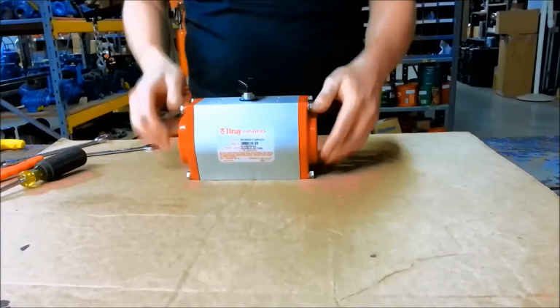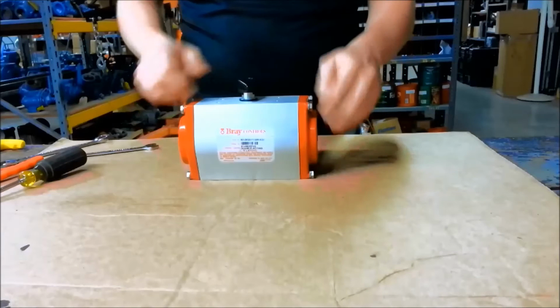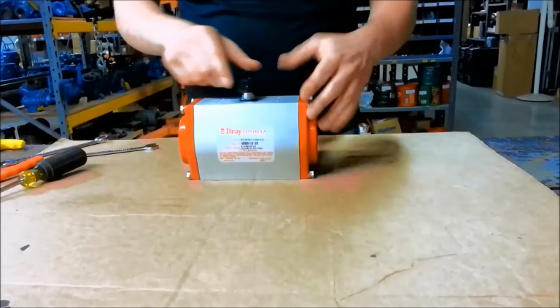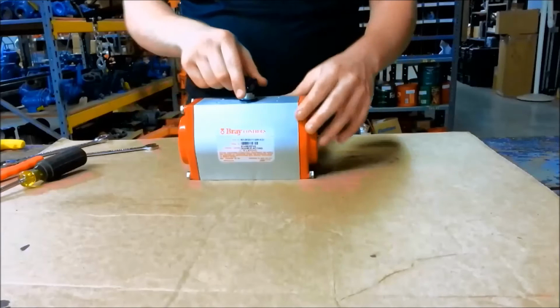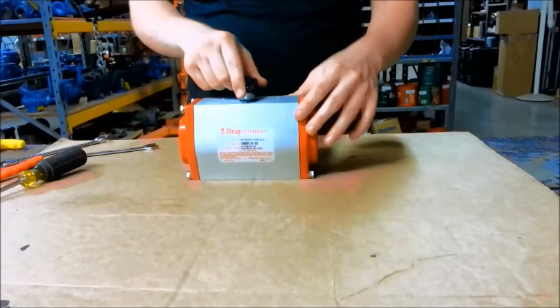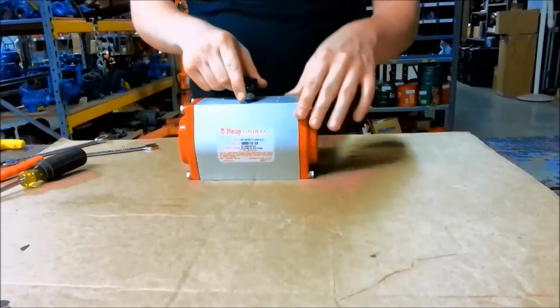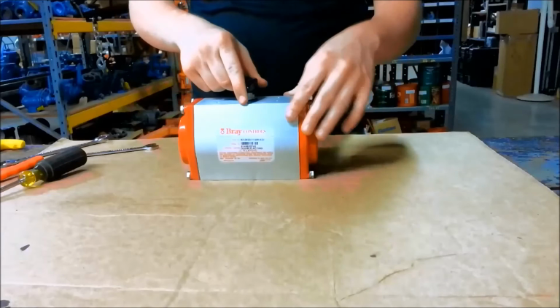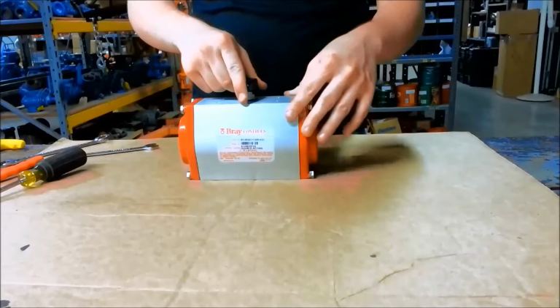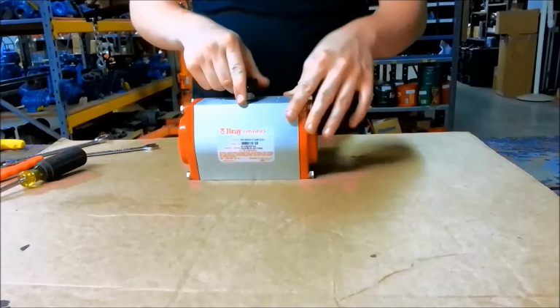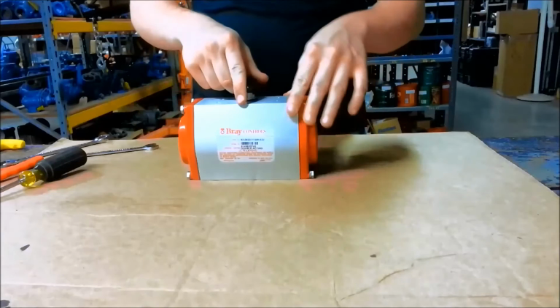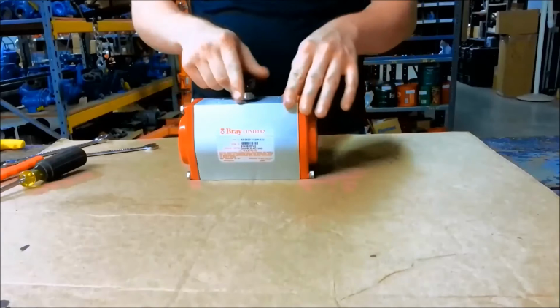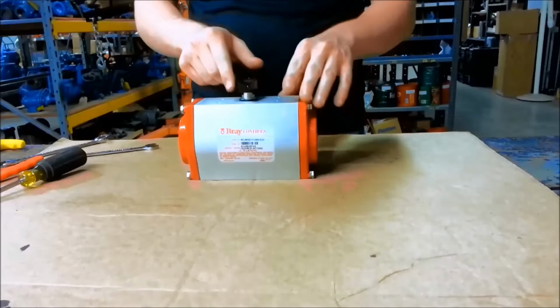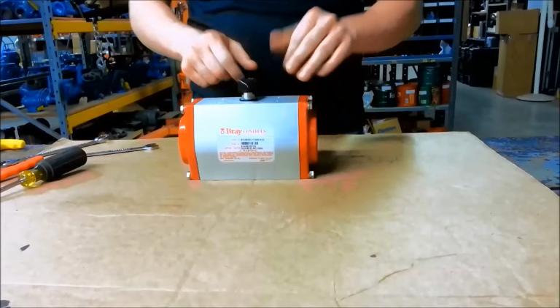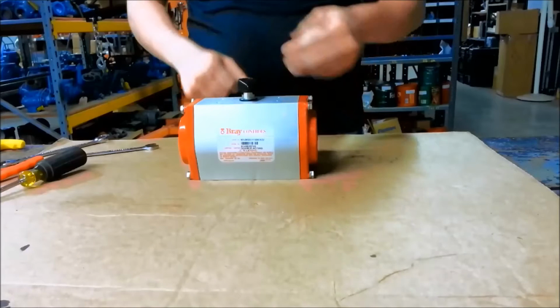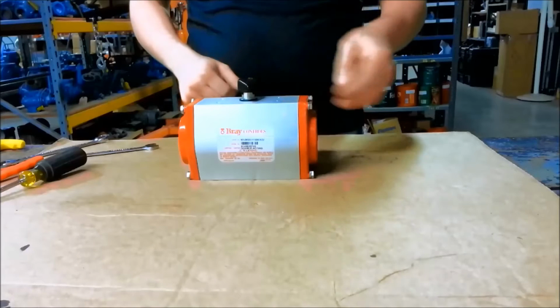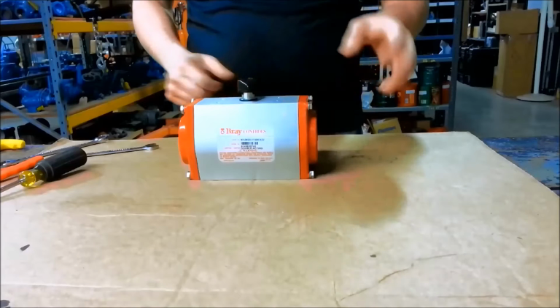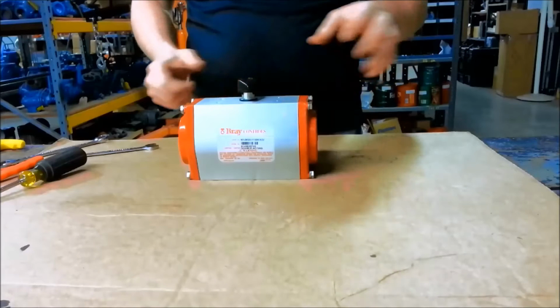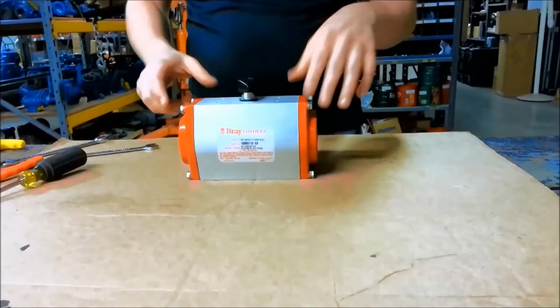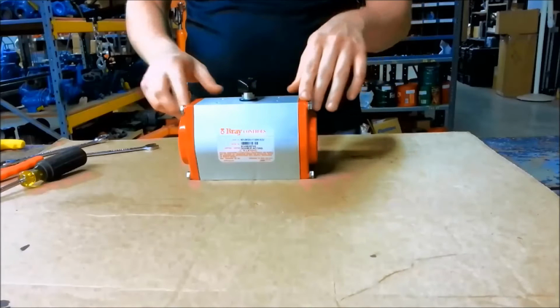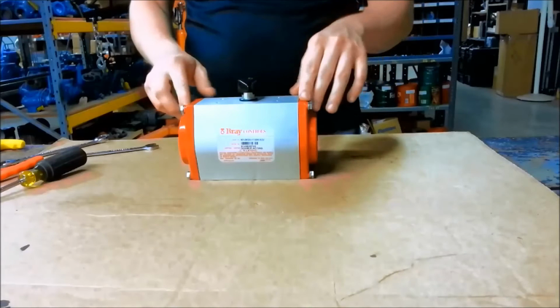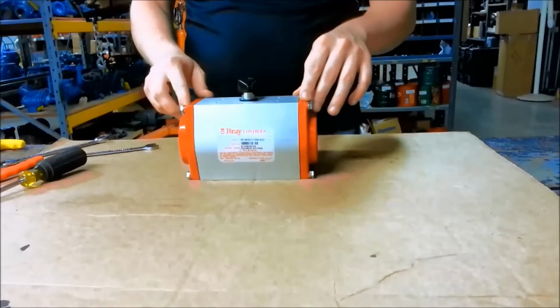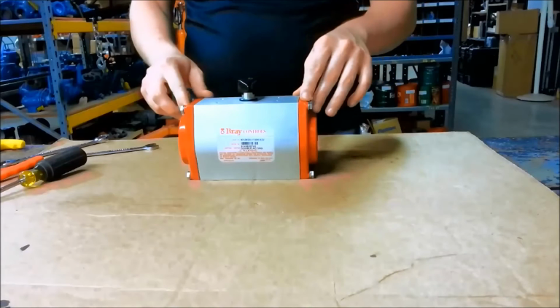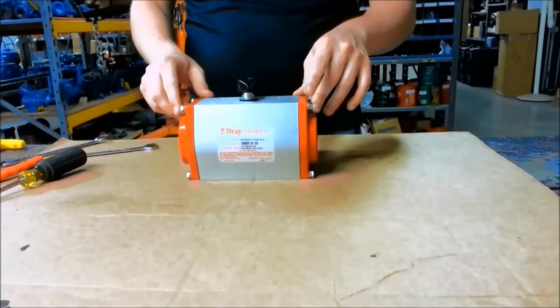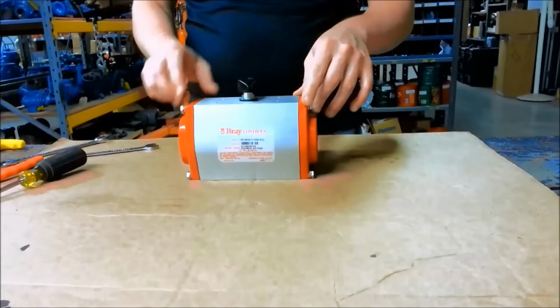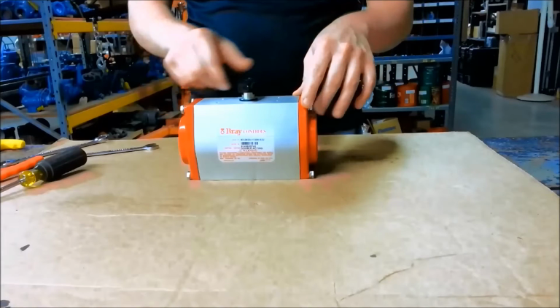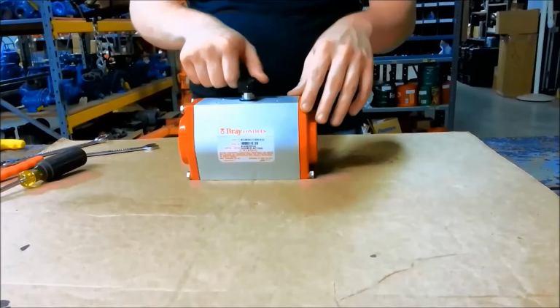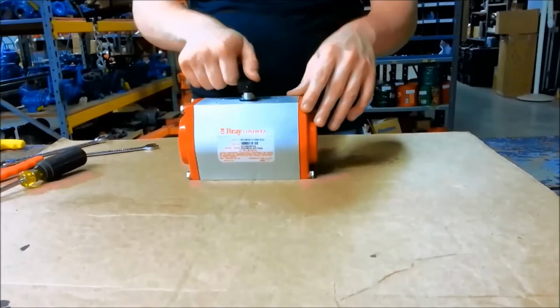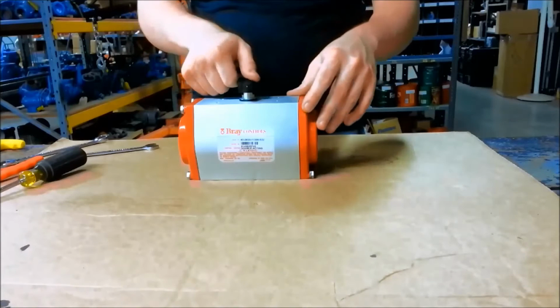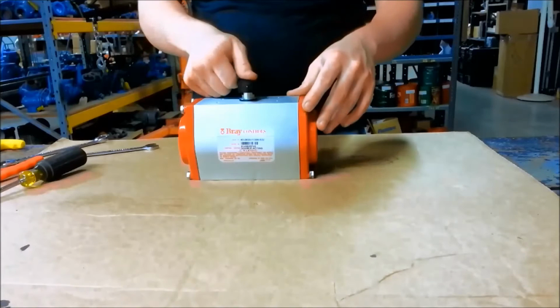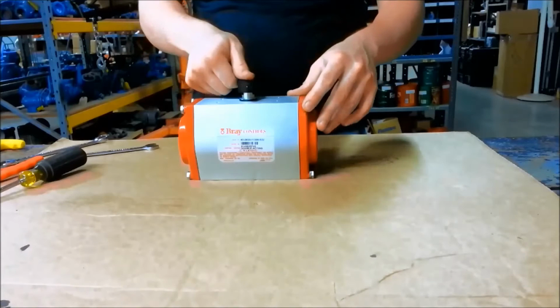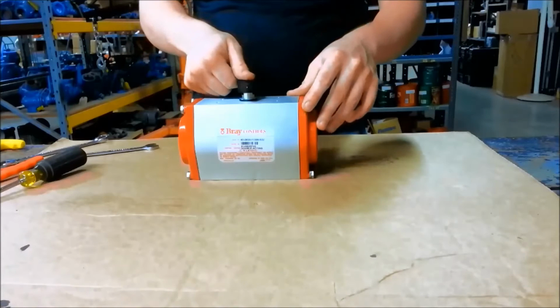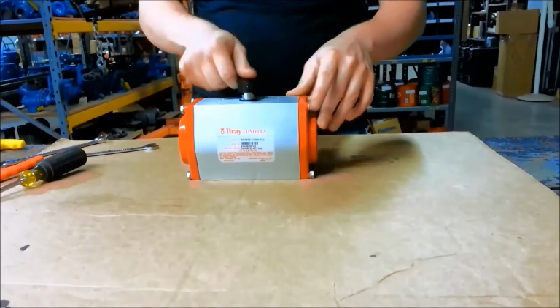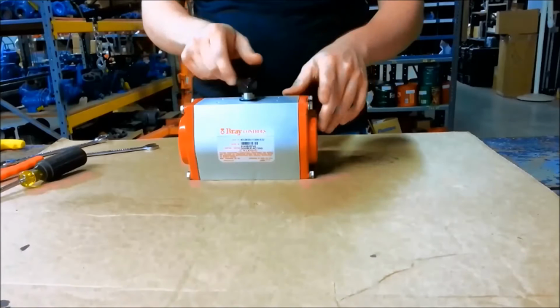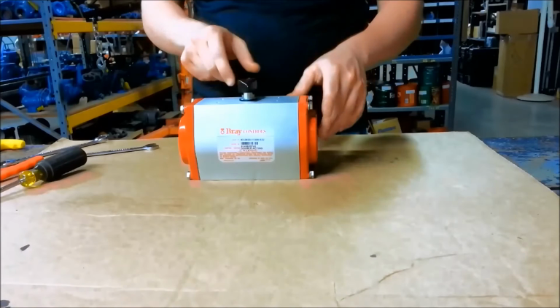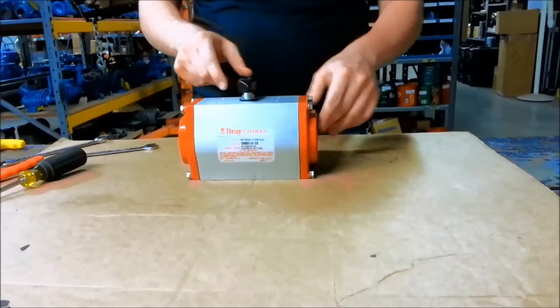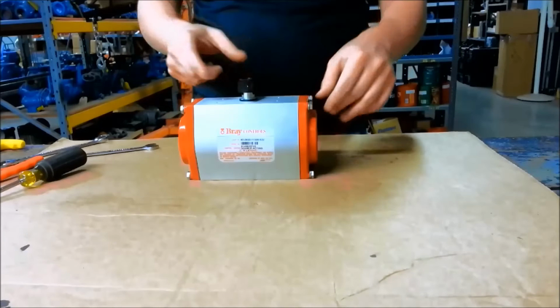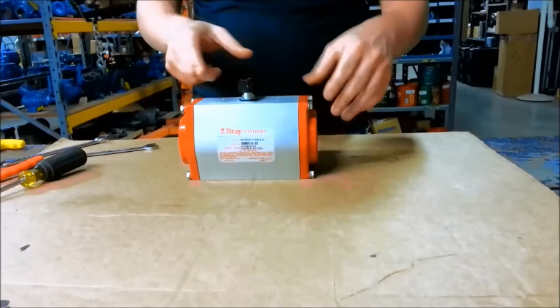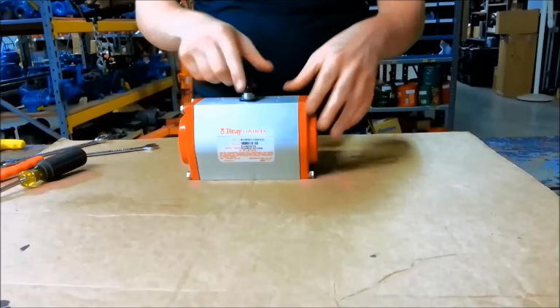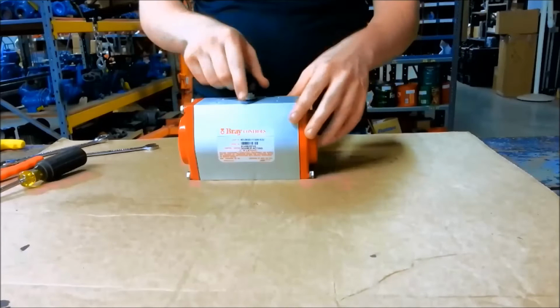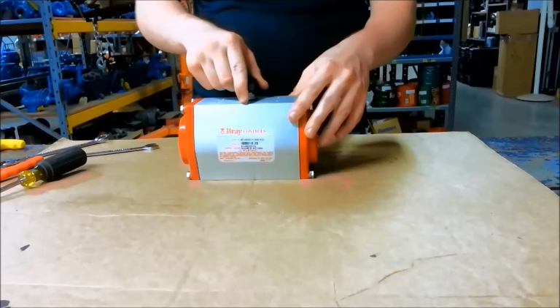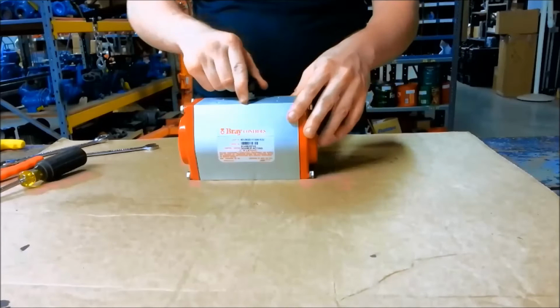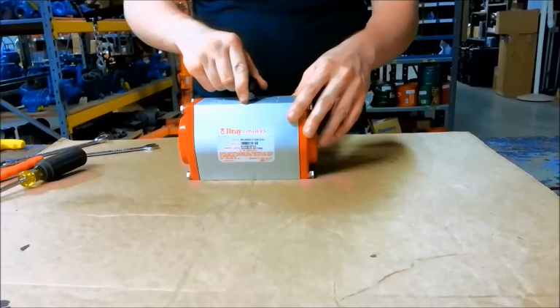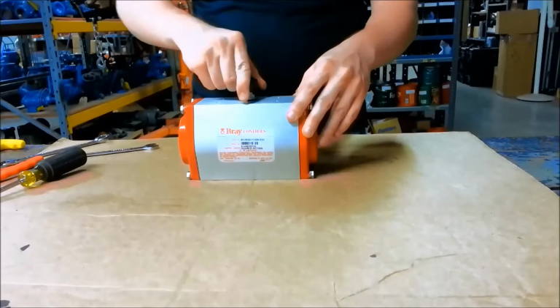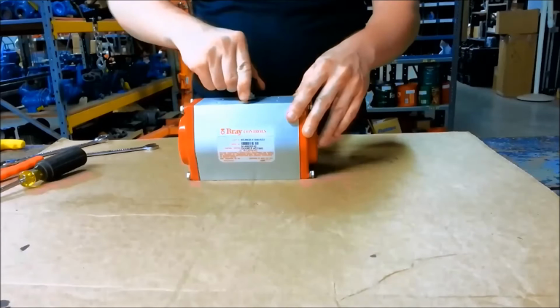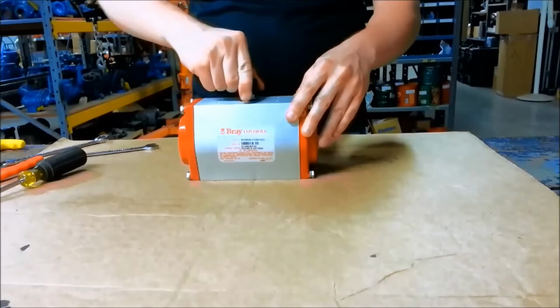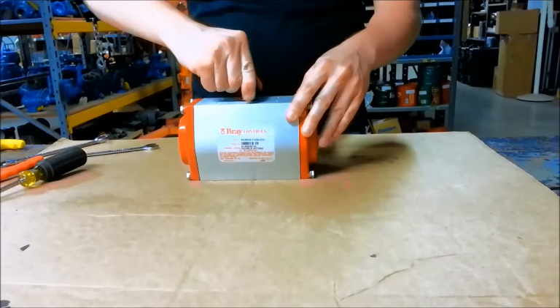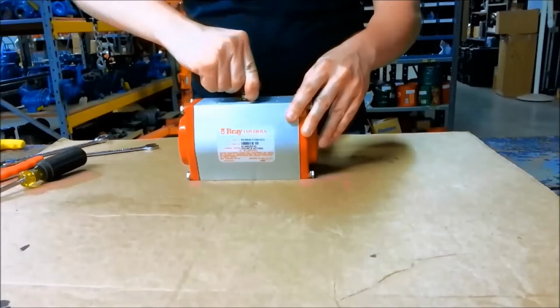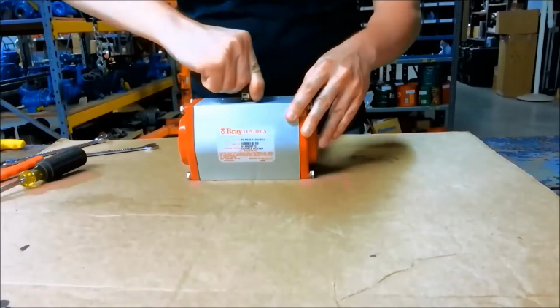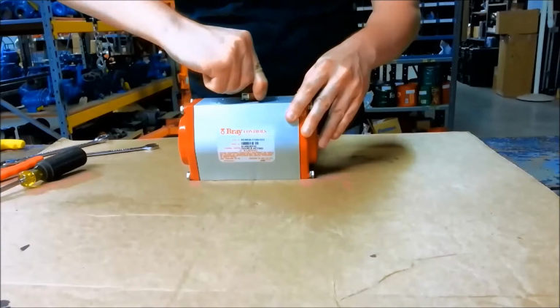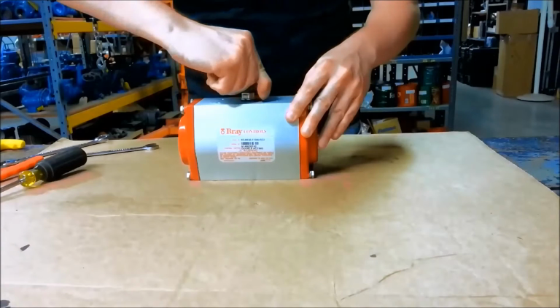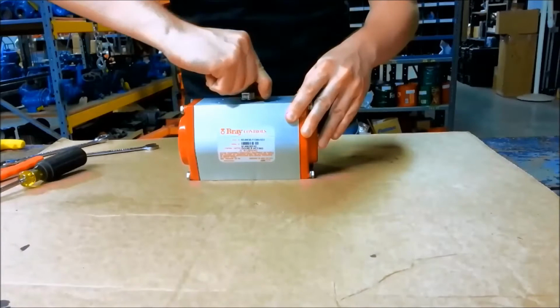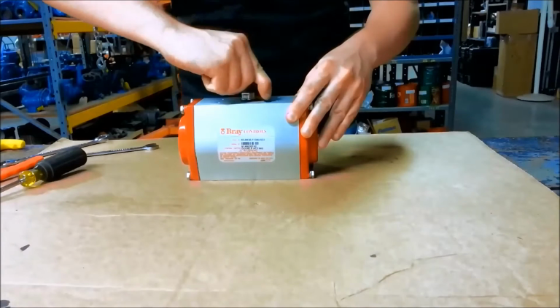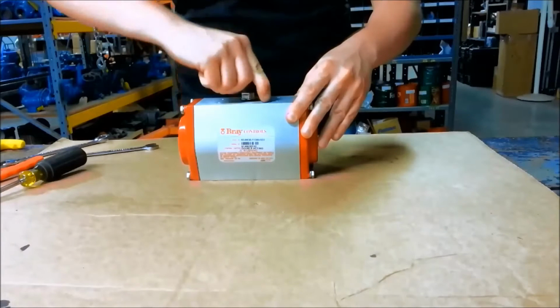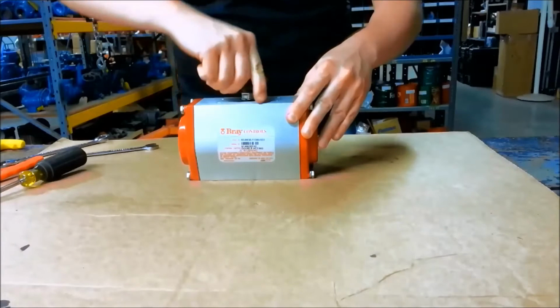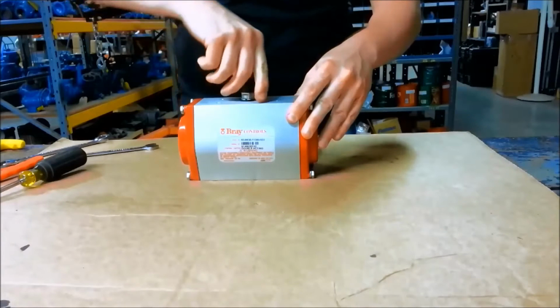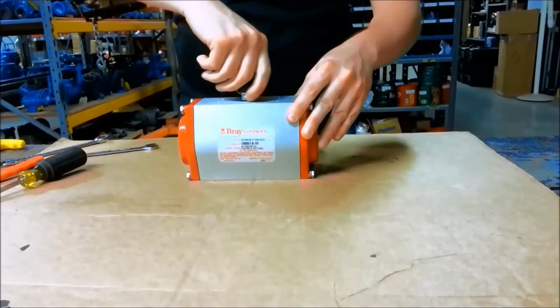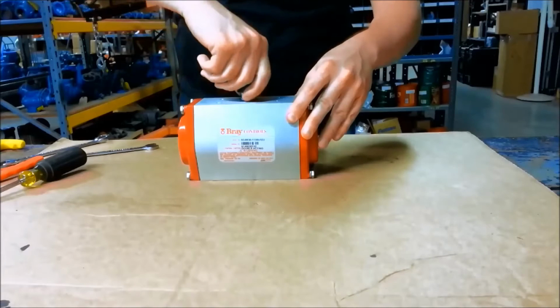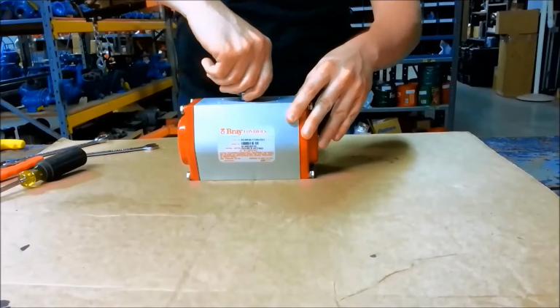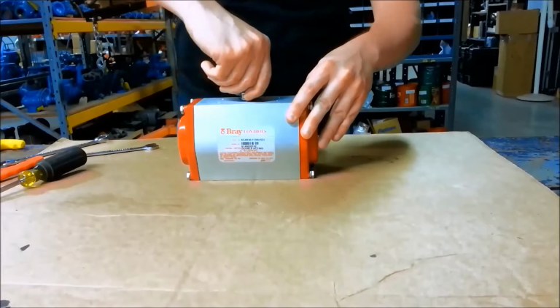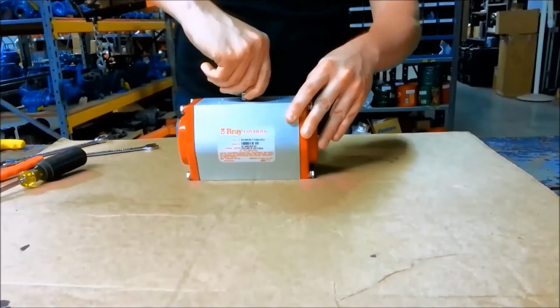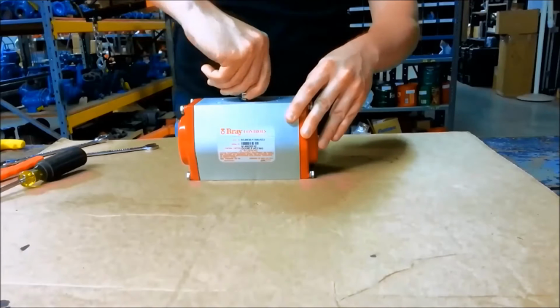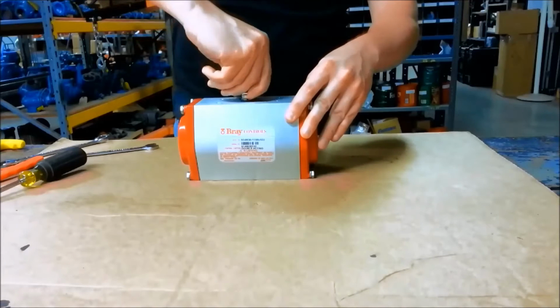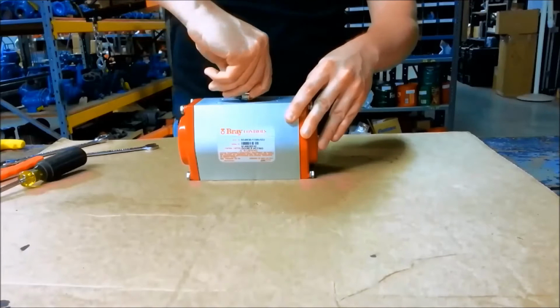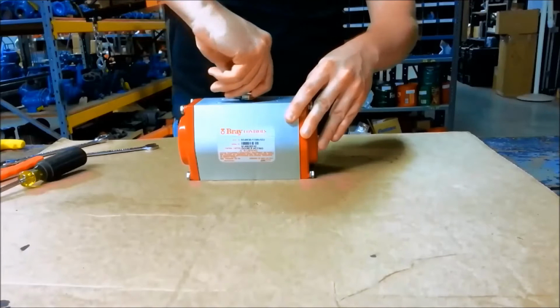This is how to change the orientation from standard to parallel to pipeline on a Series 92 actuator.